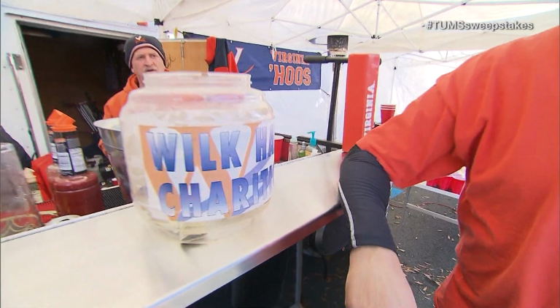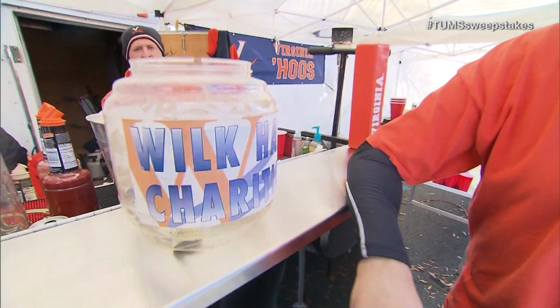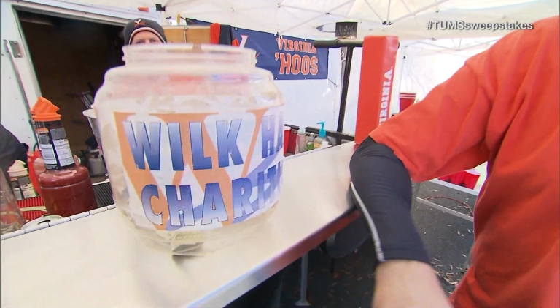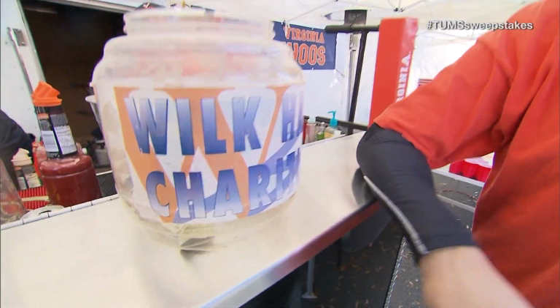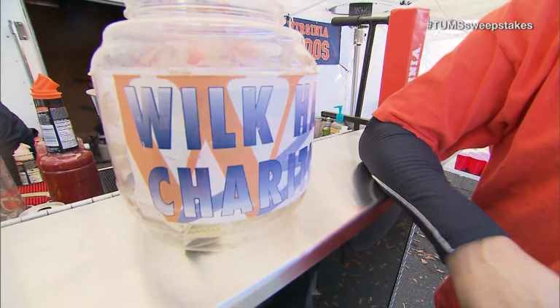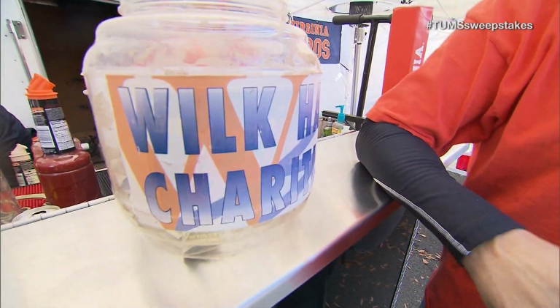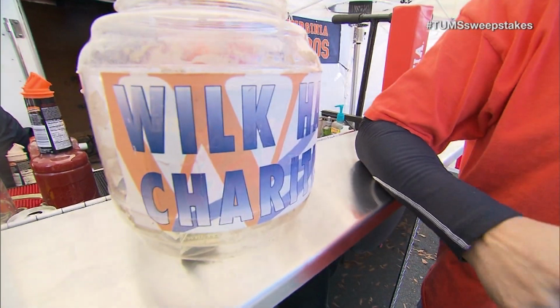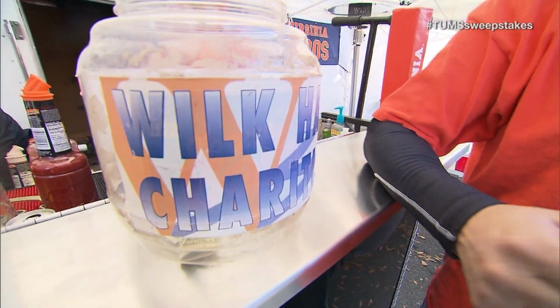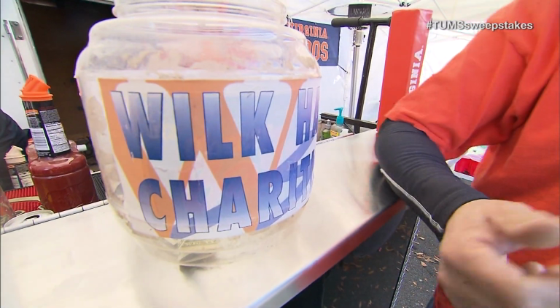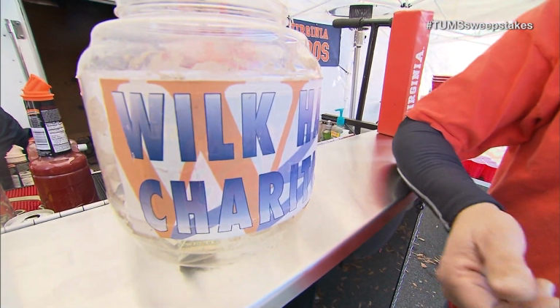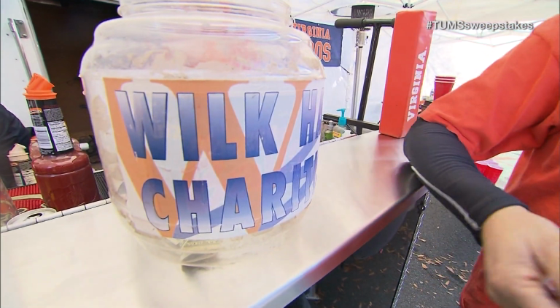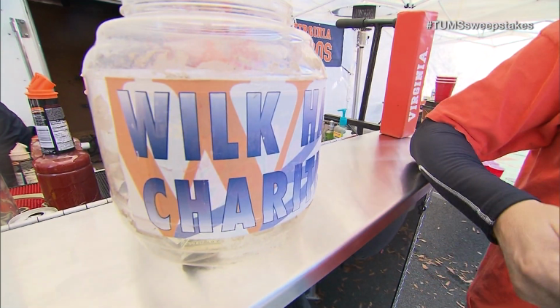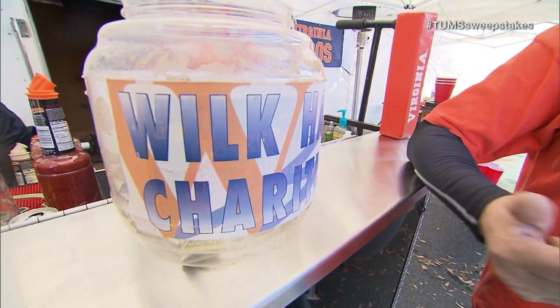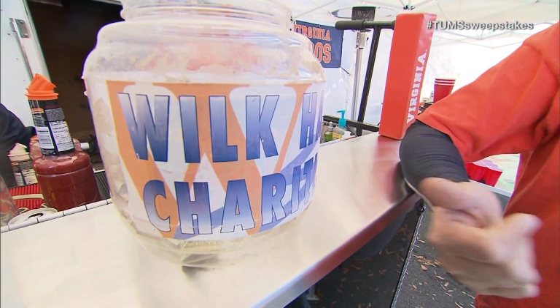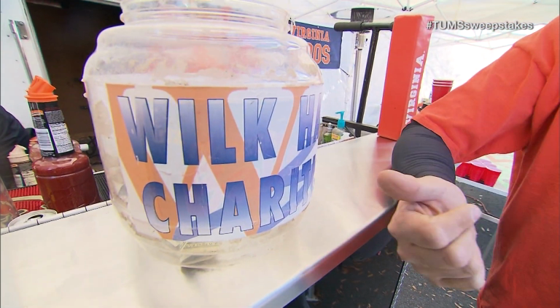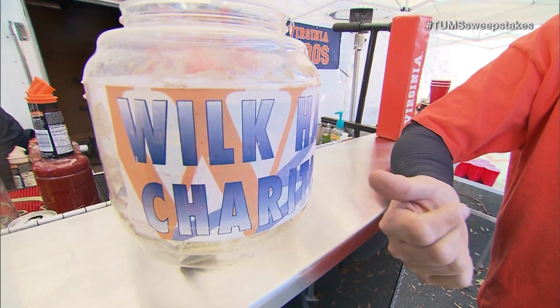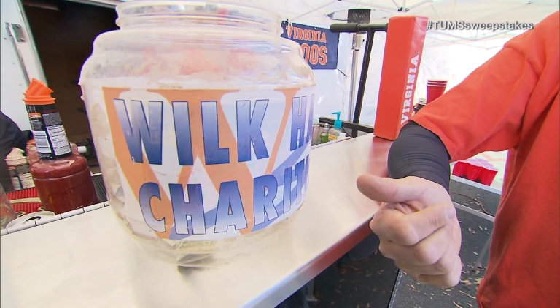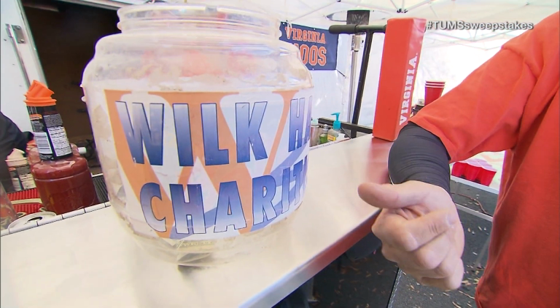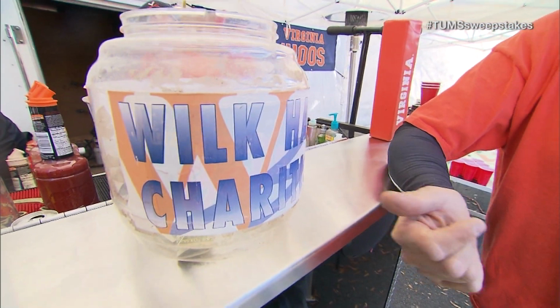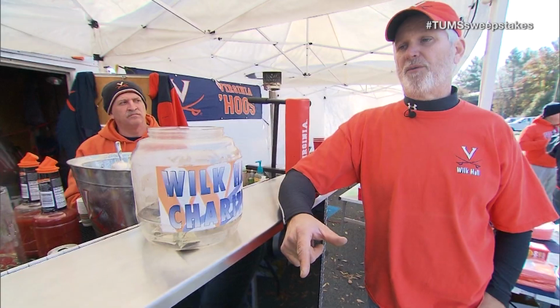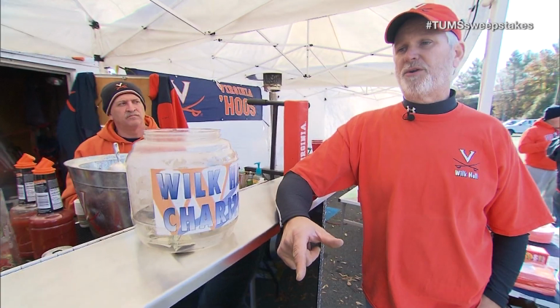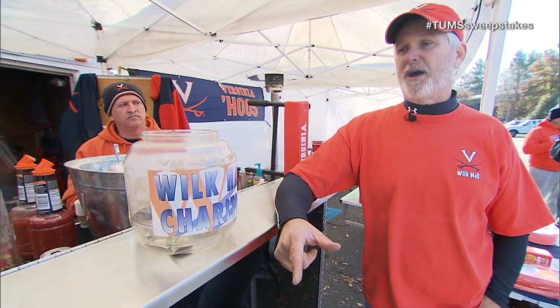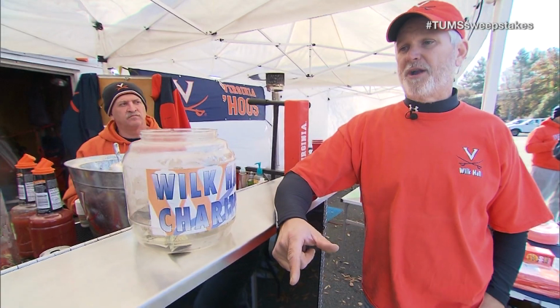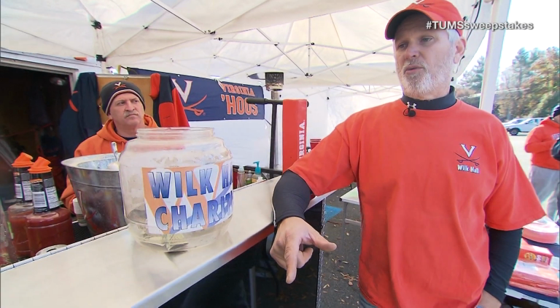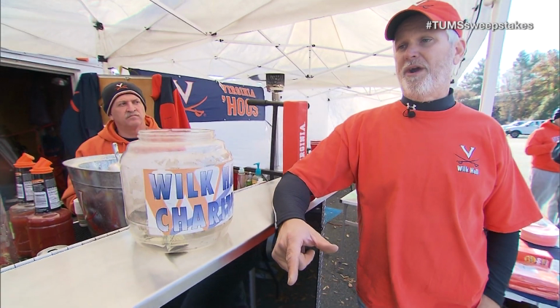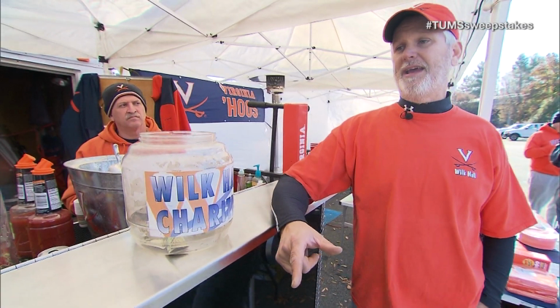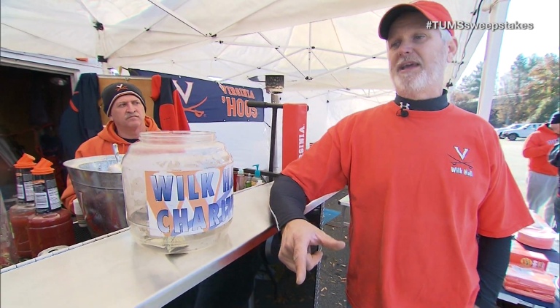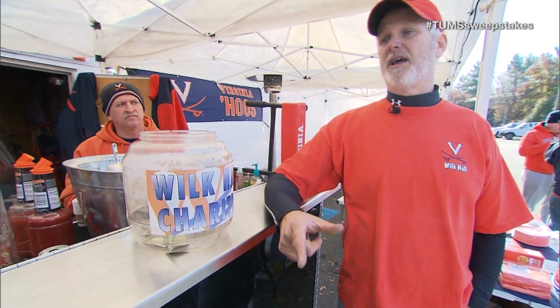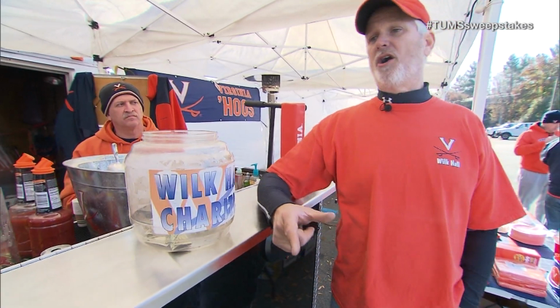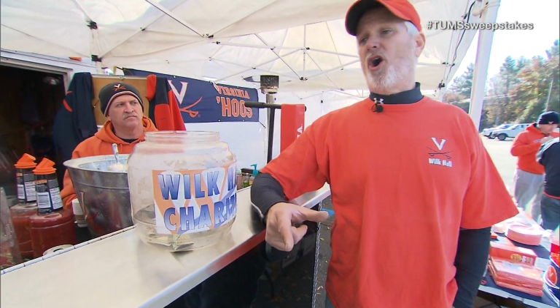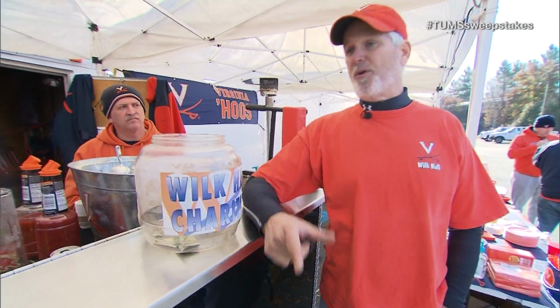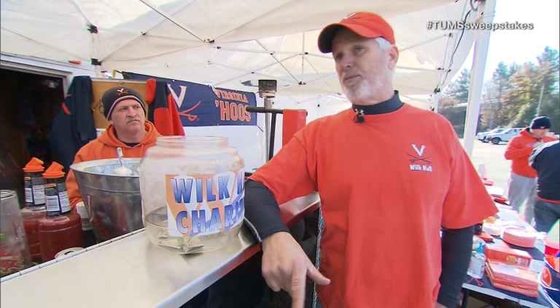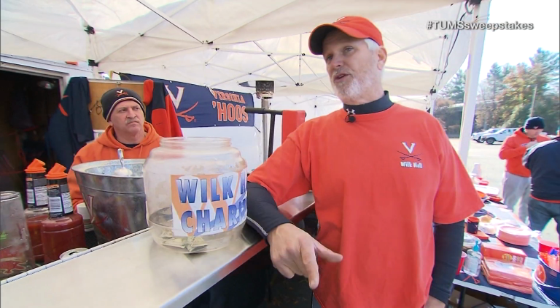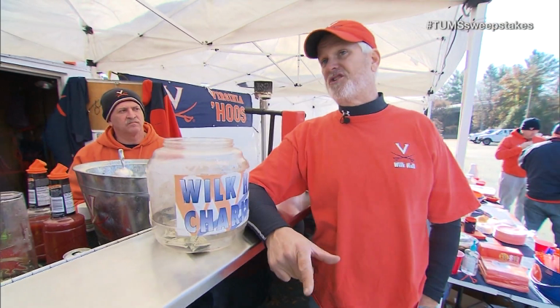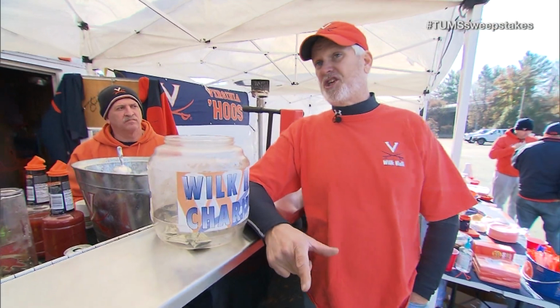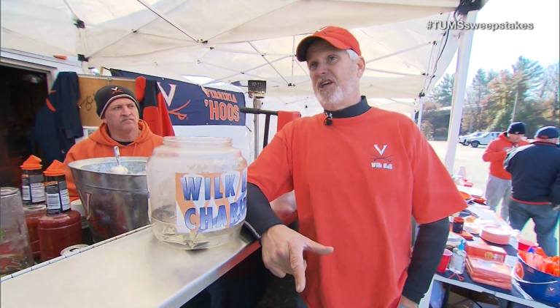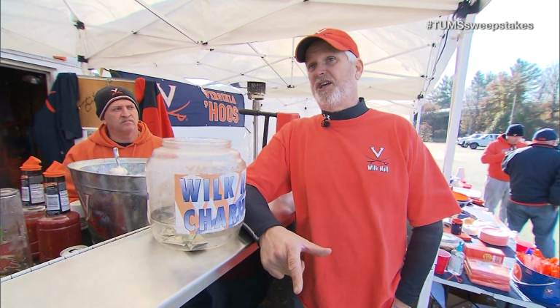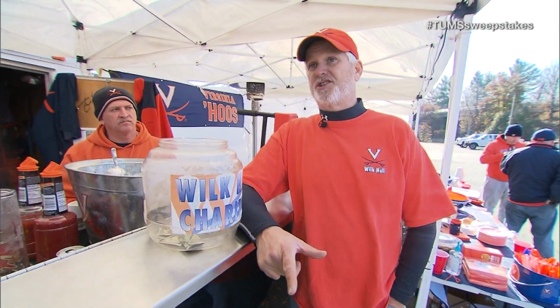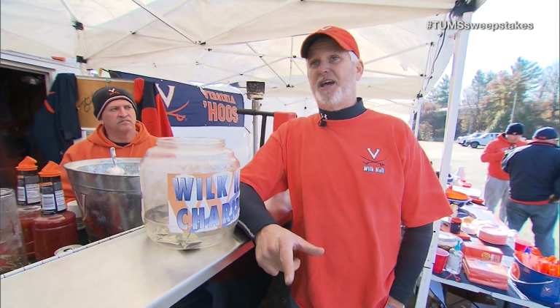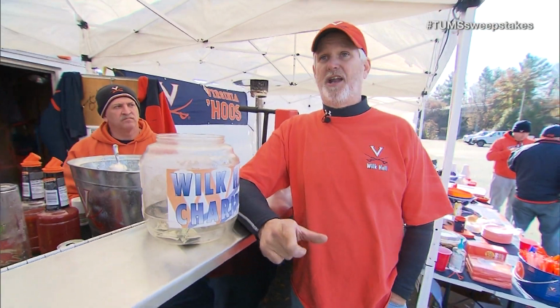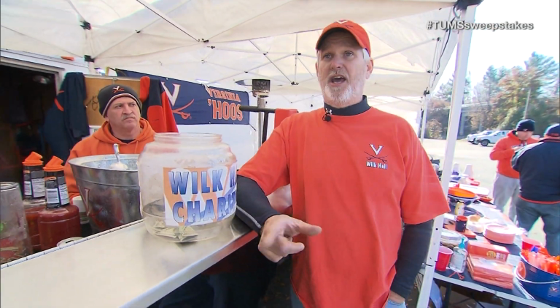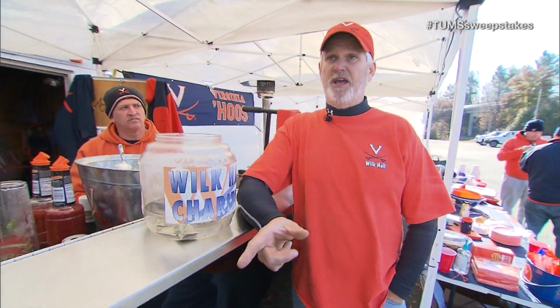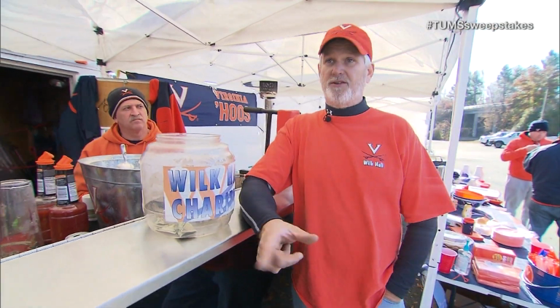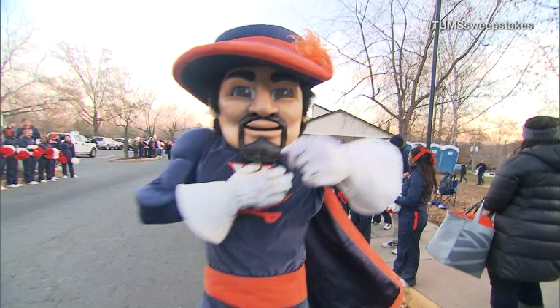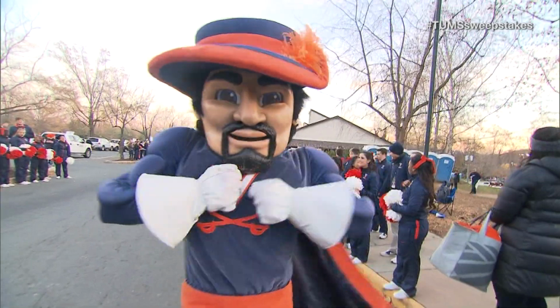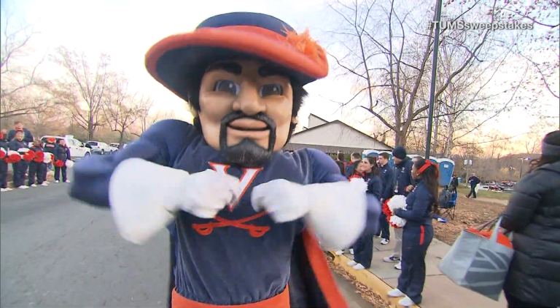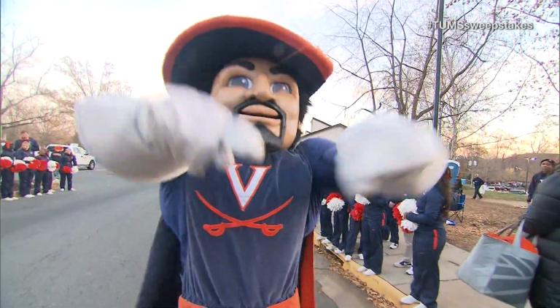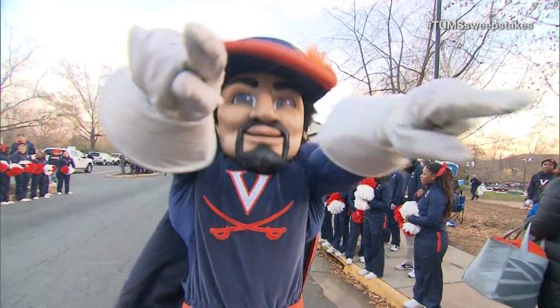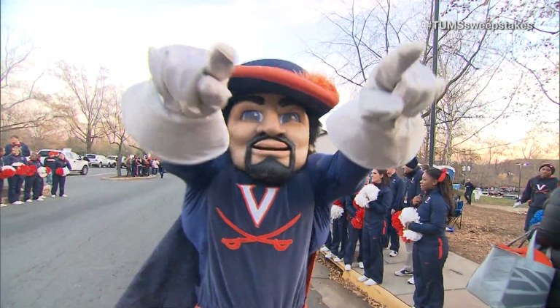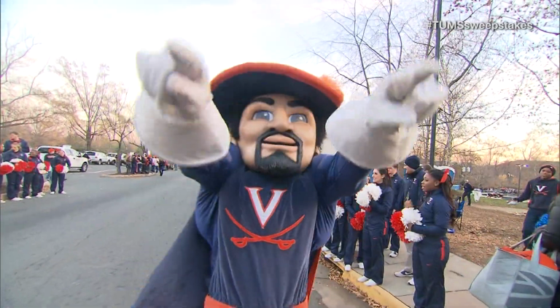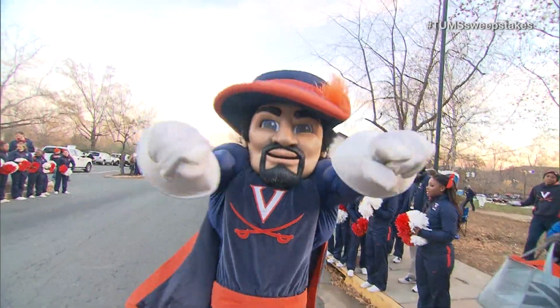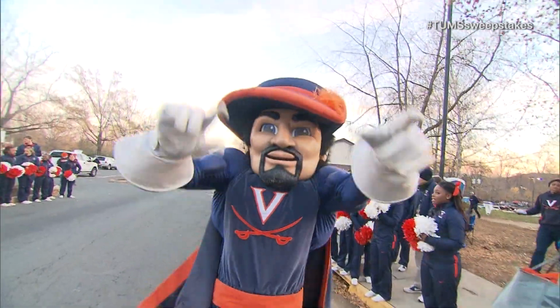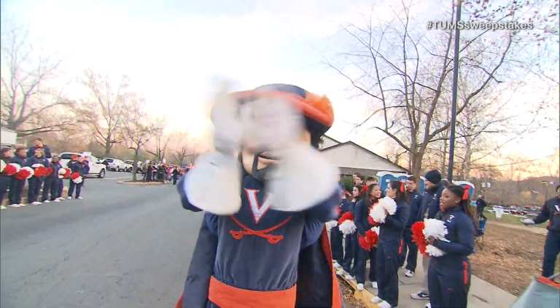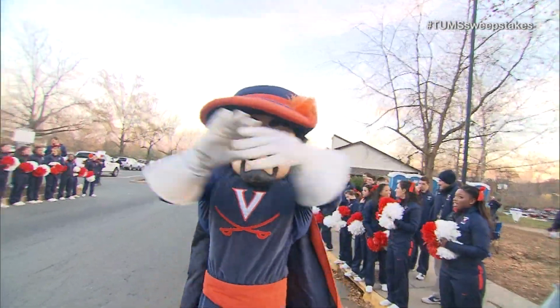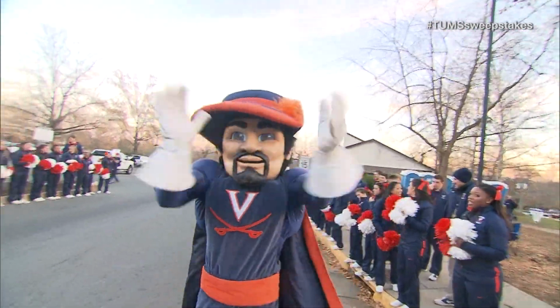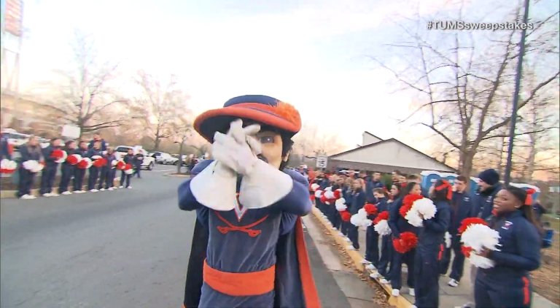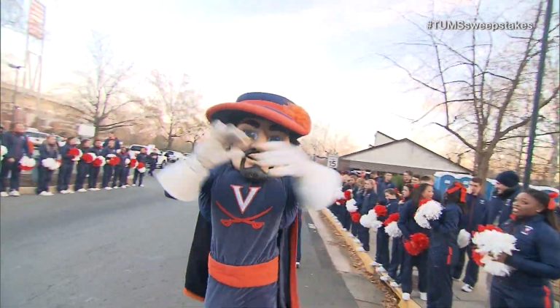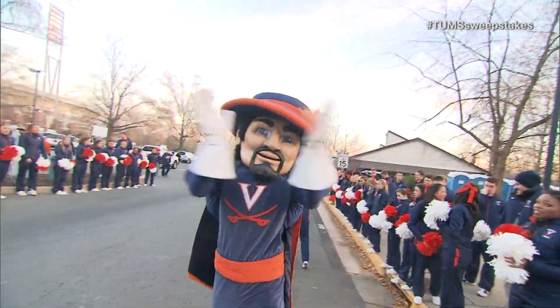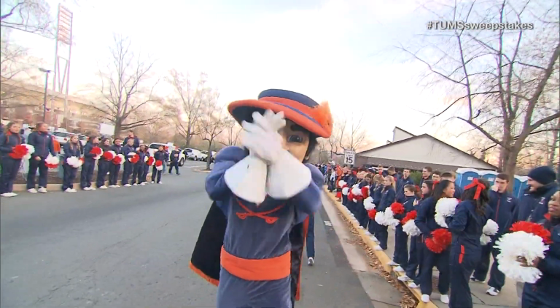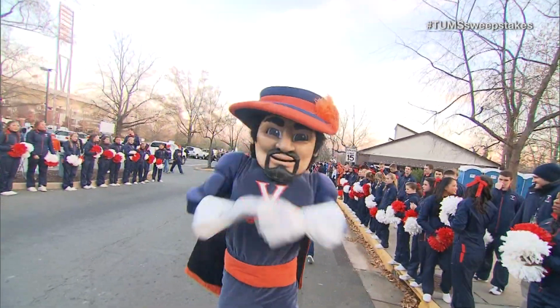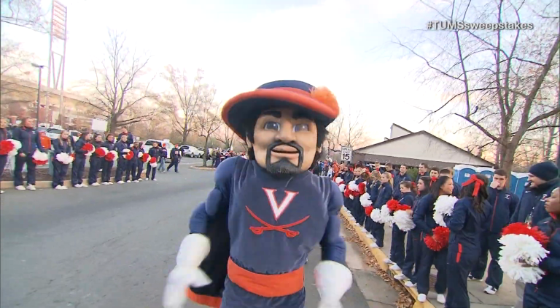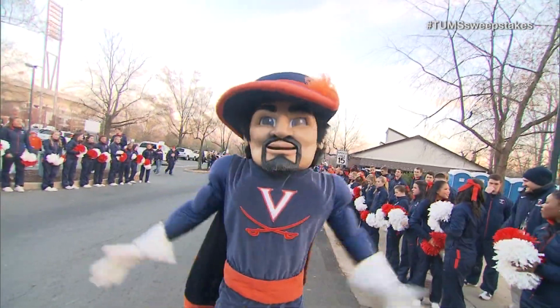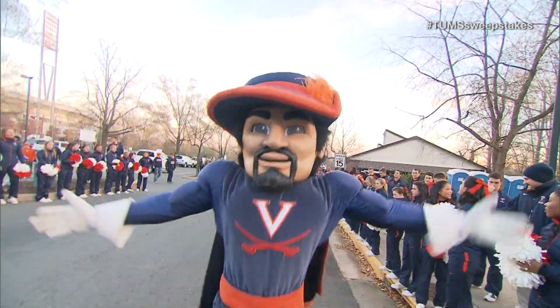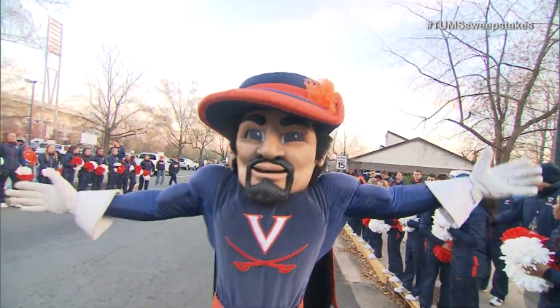This is our charity jar. We try to bring underprivileged kids and a chaperone or parent to any home games.